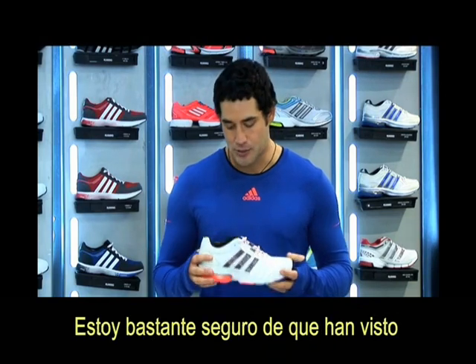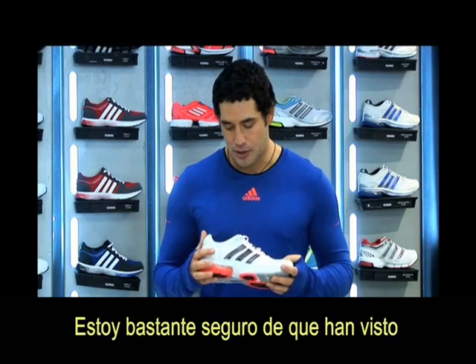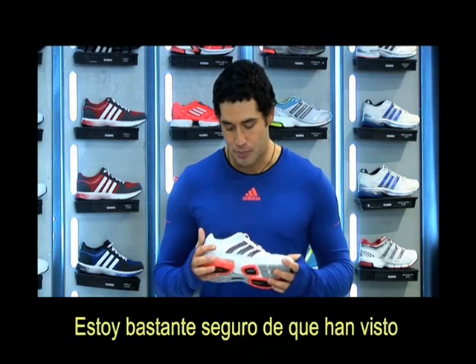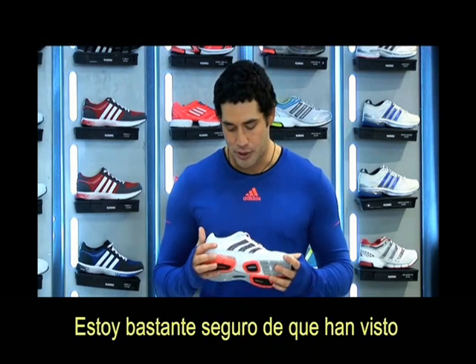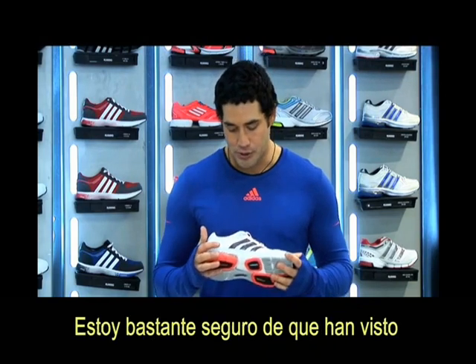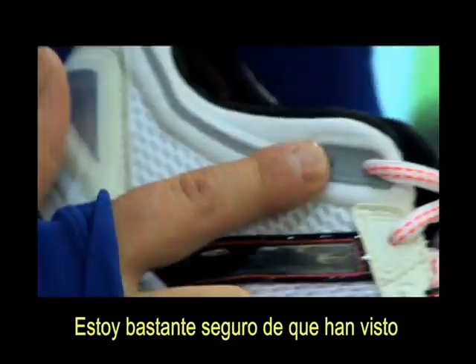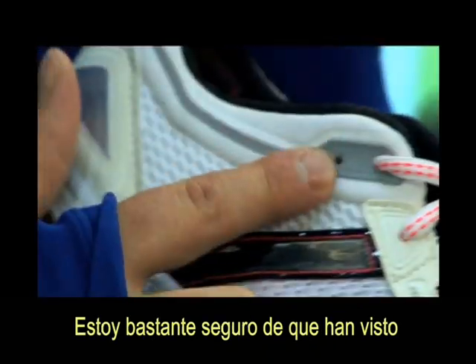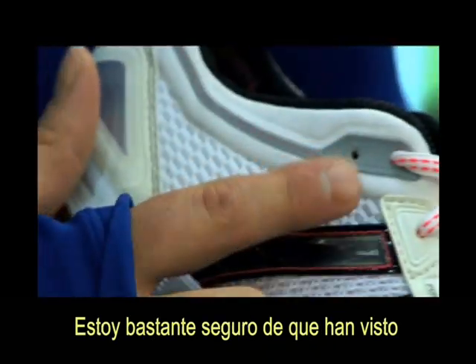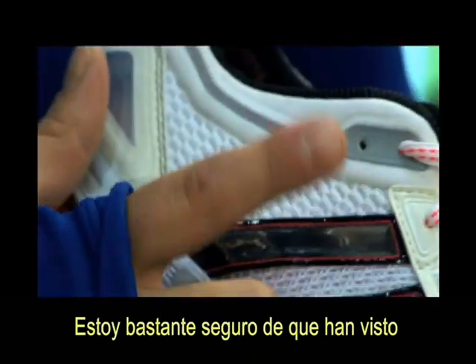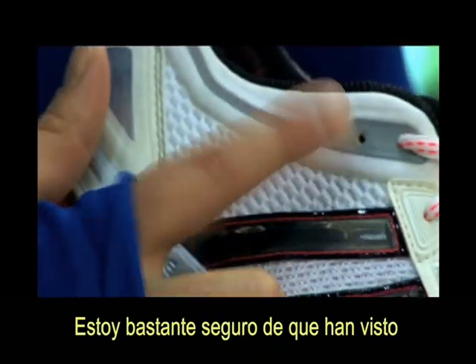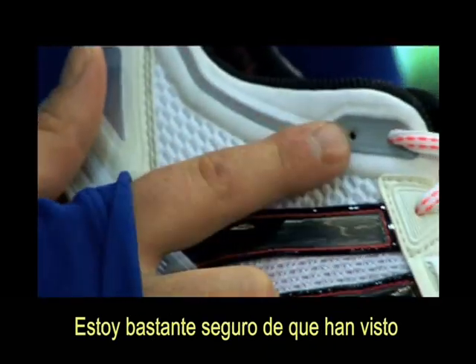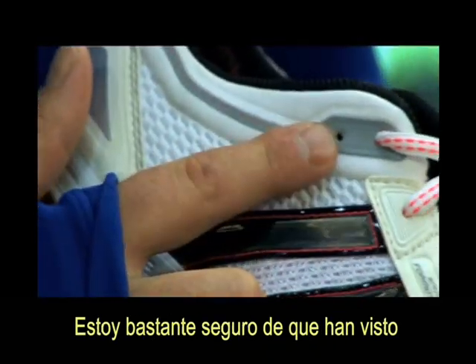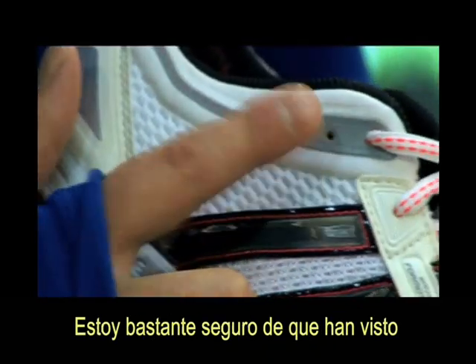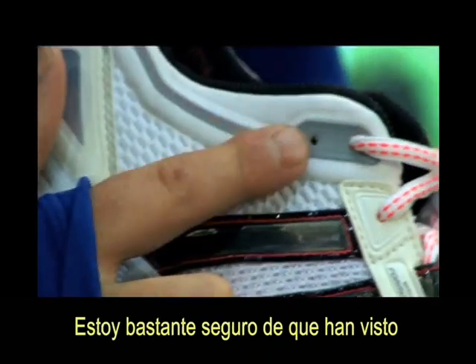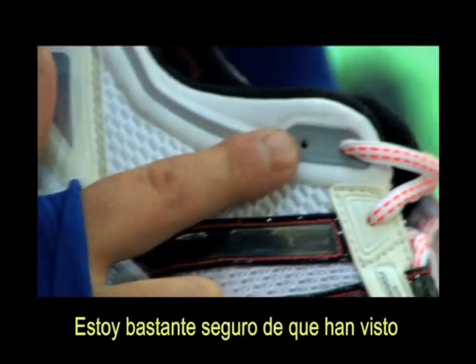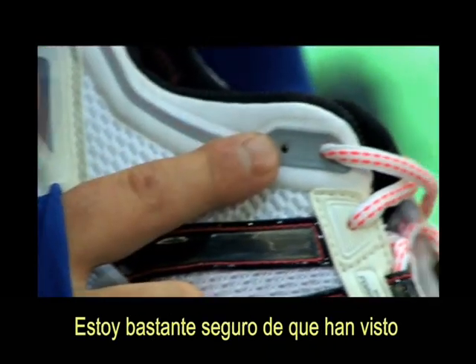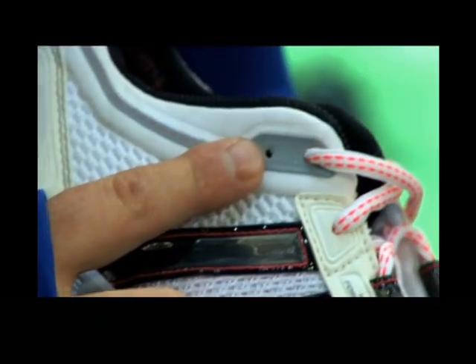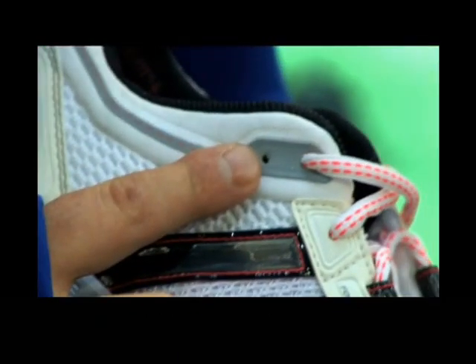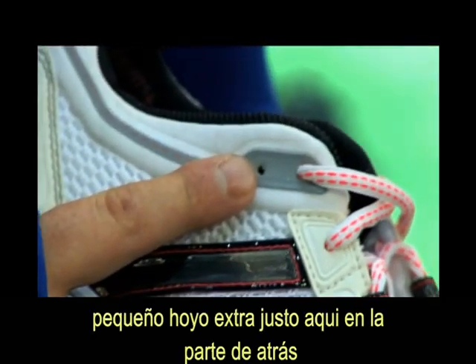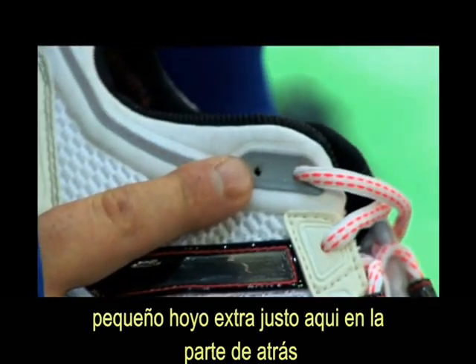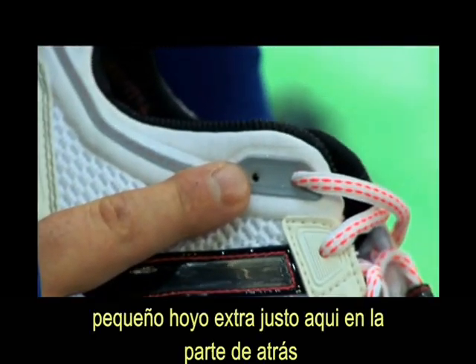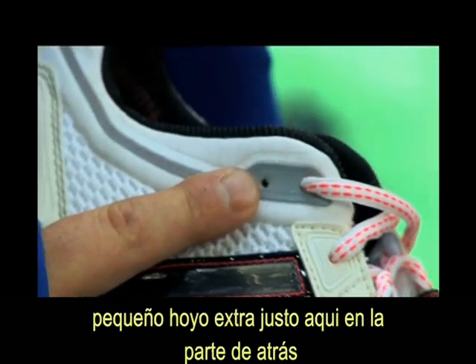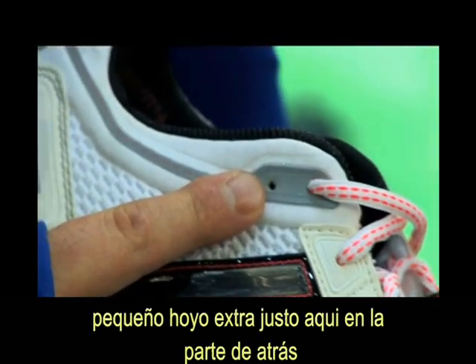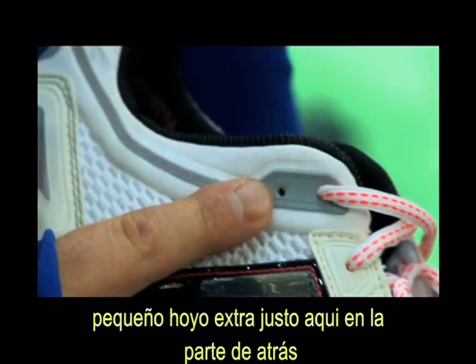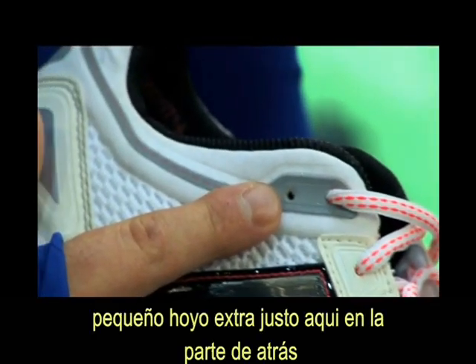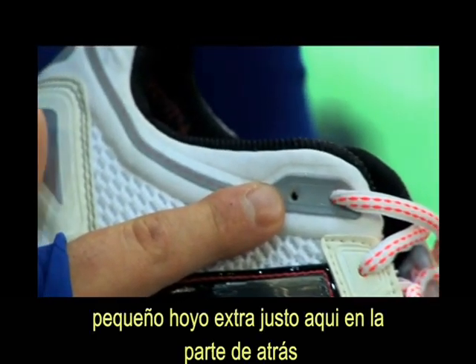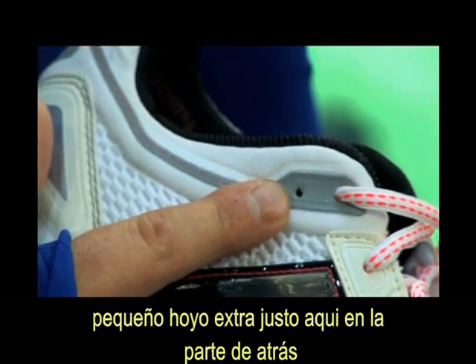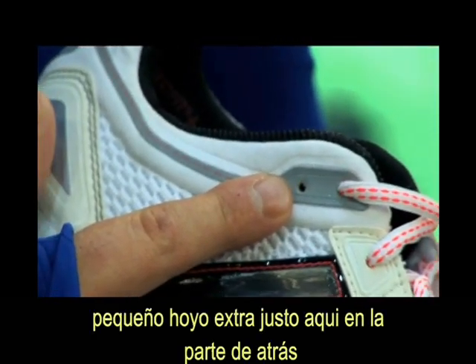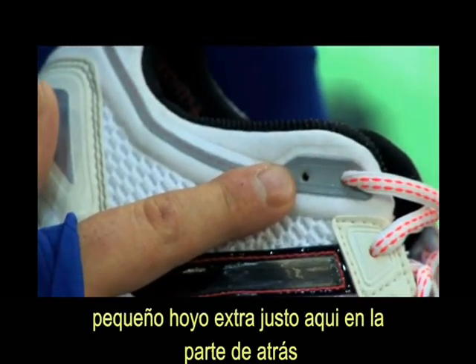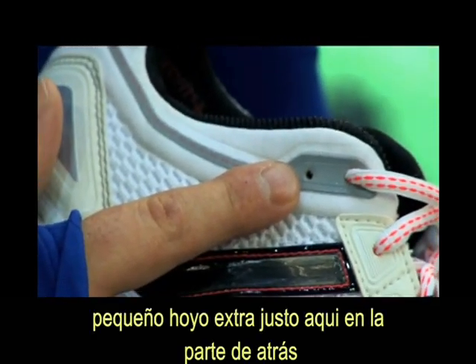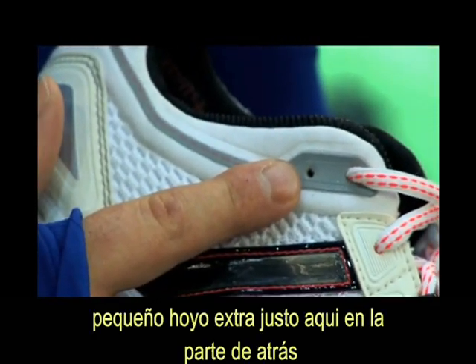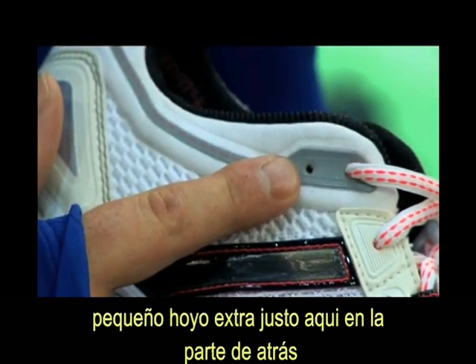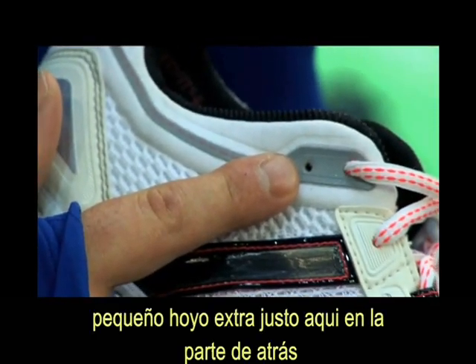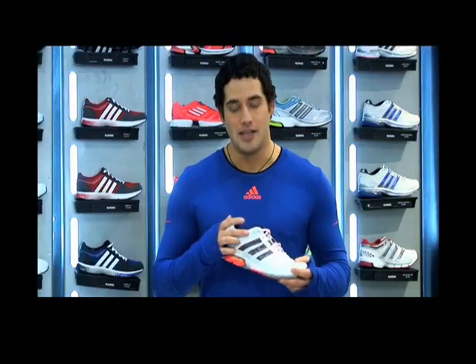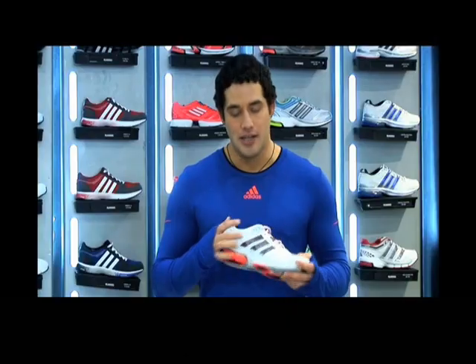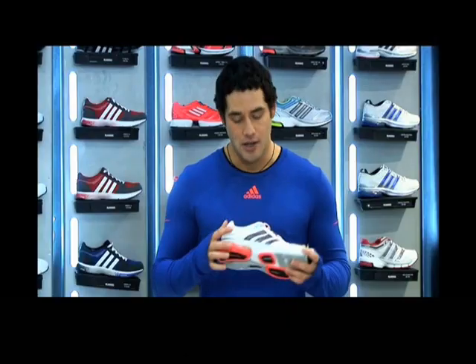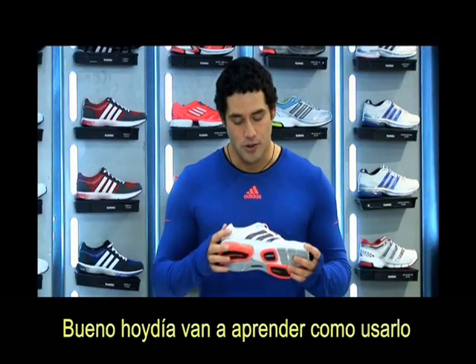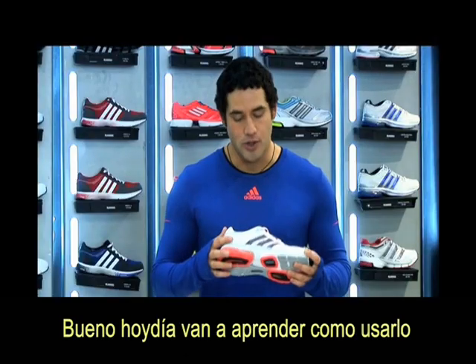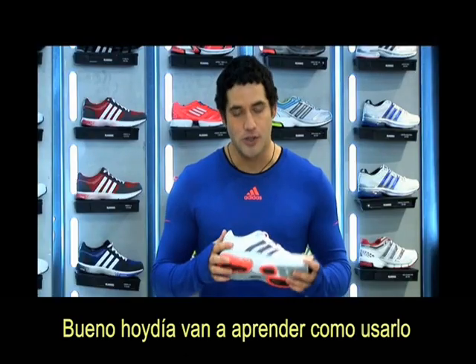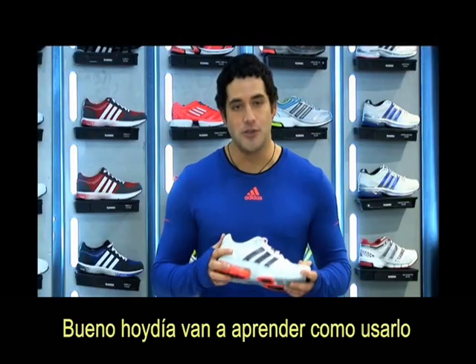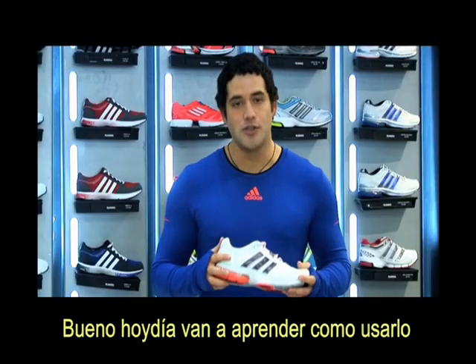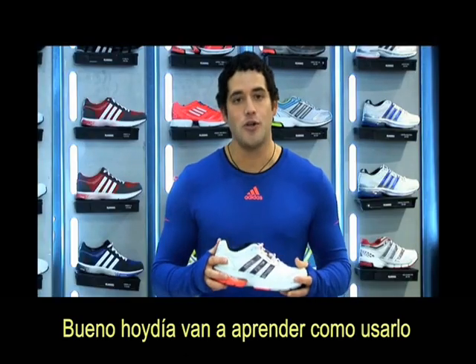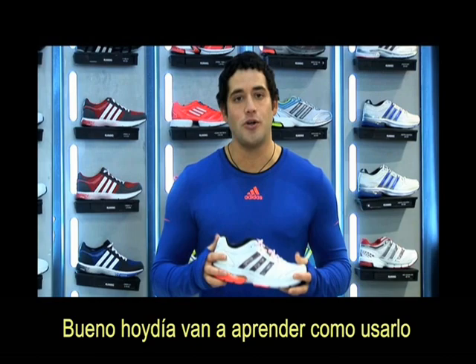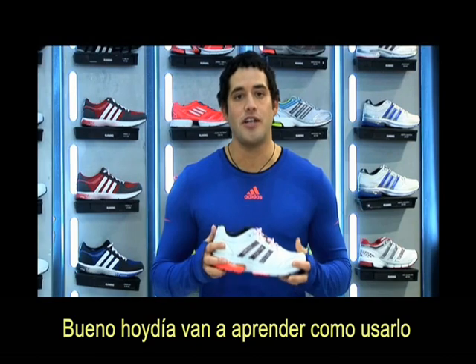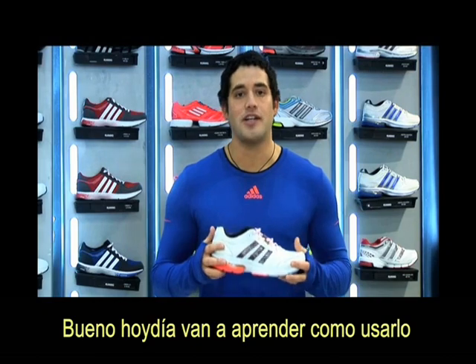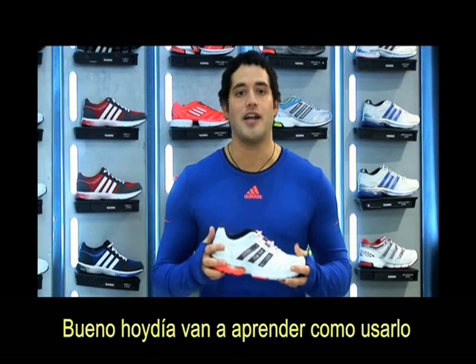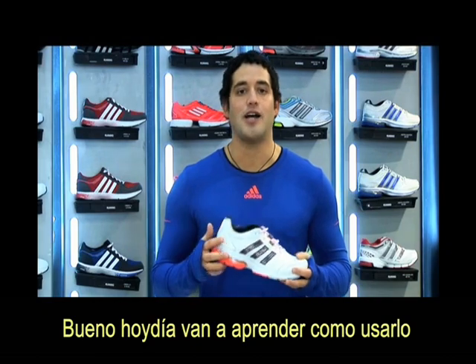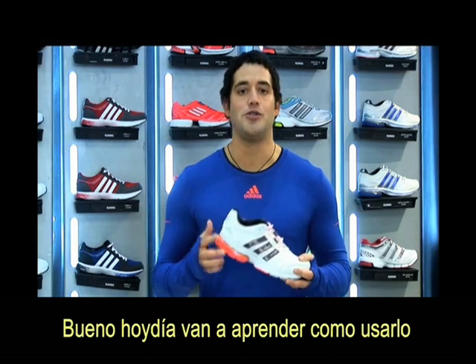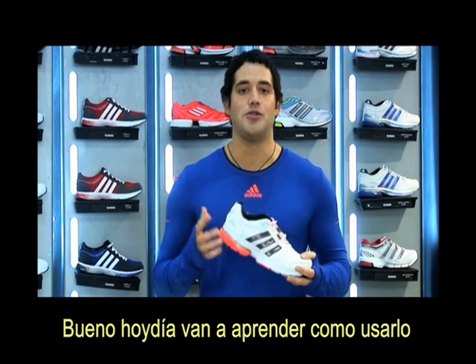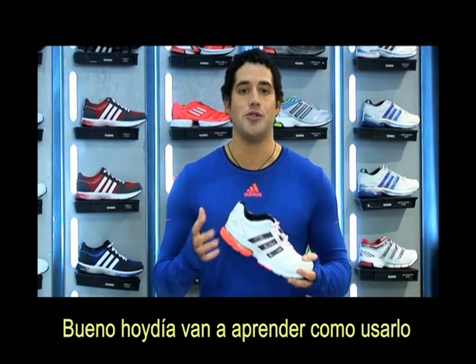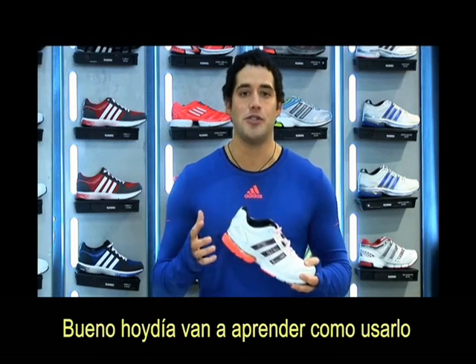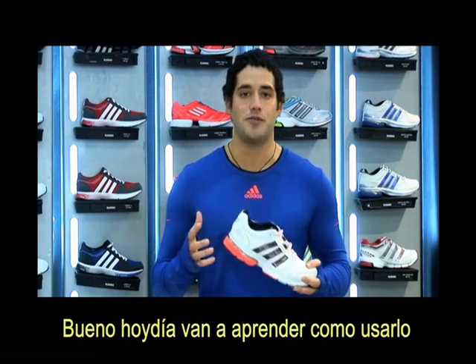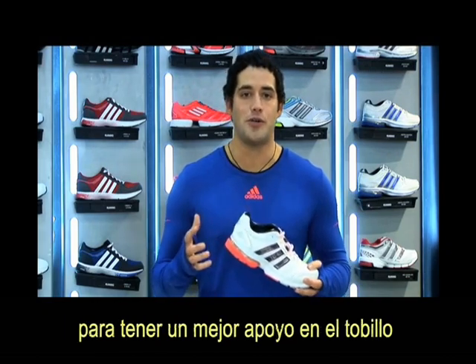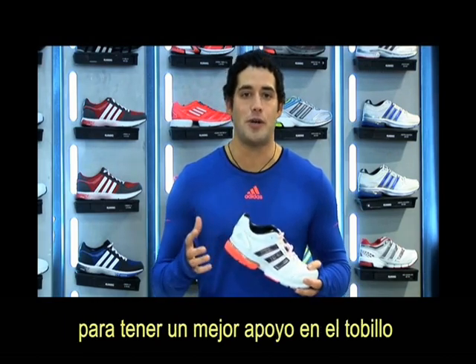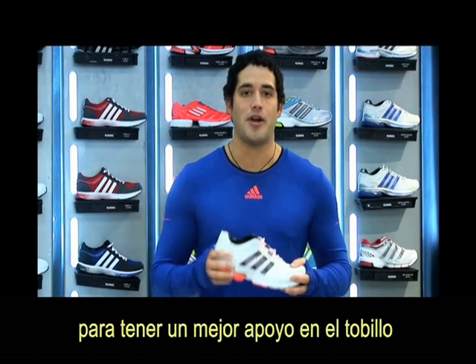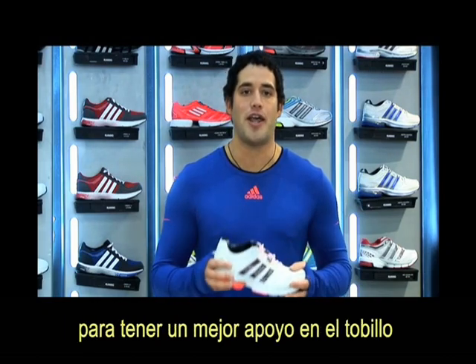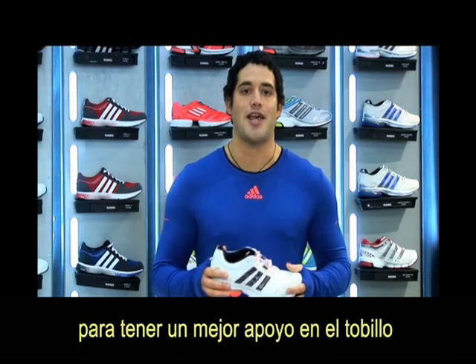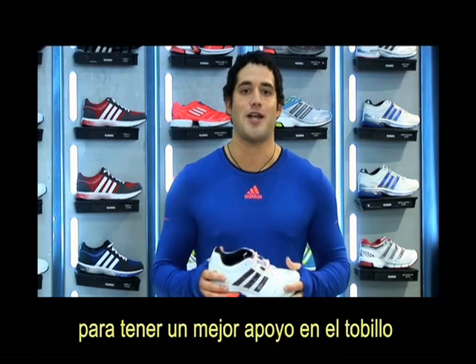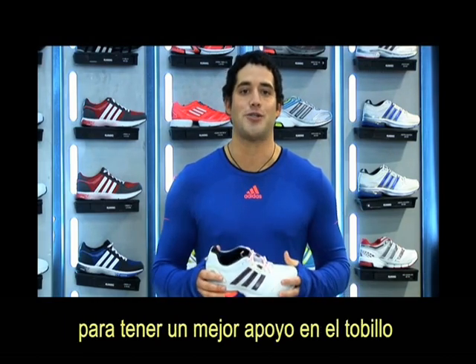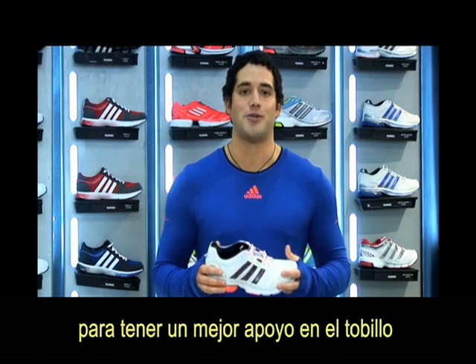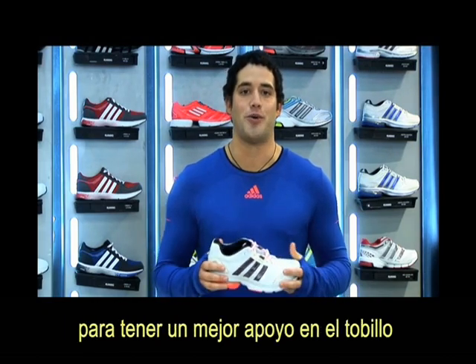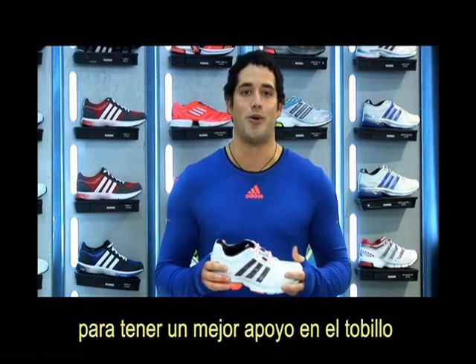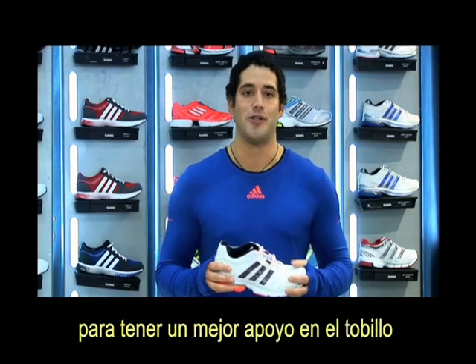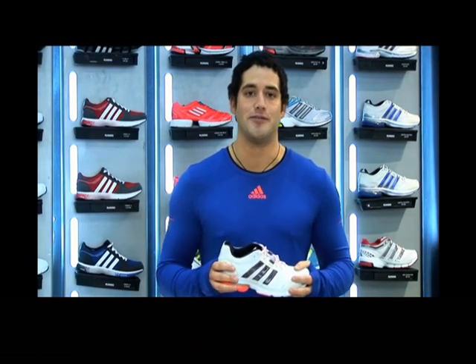I'm pretty sure that you haven't seen this little hole over here on the back side. Today you're going to learn how to use it for a better ankle support.